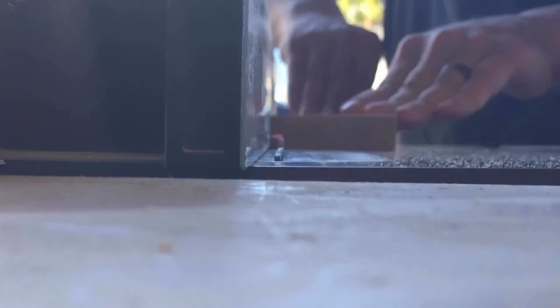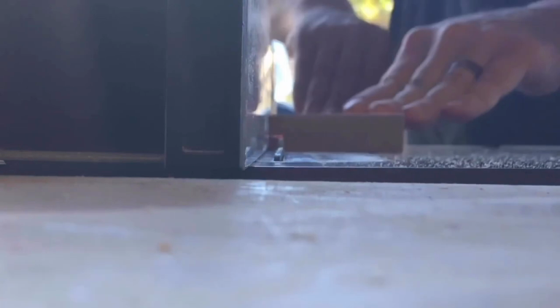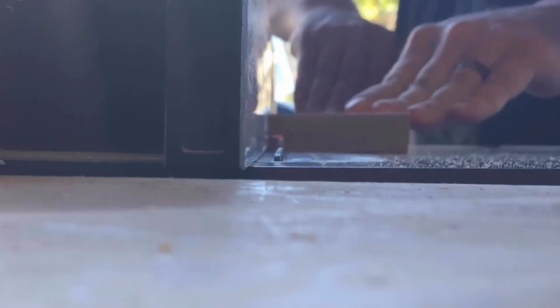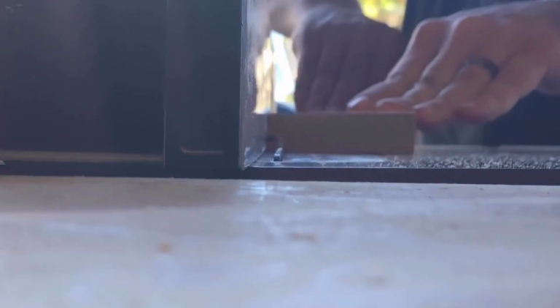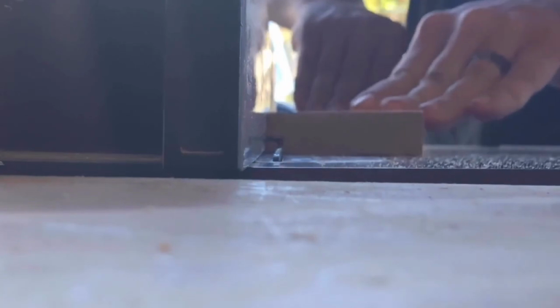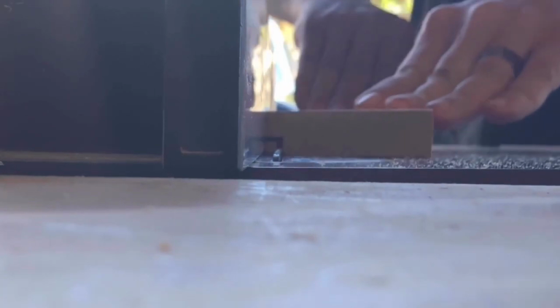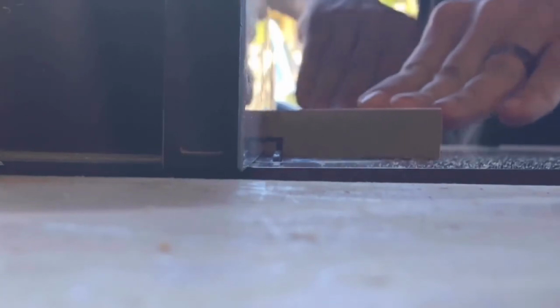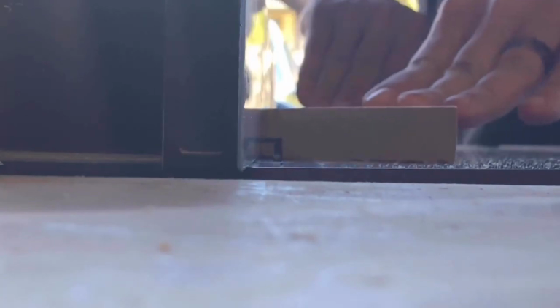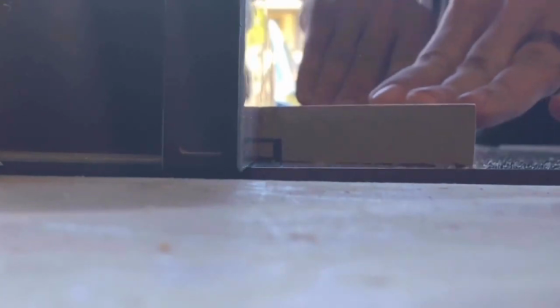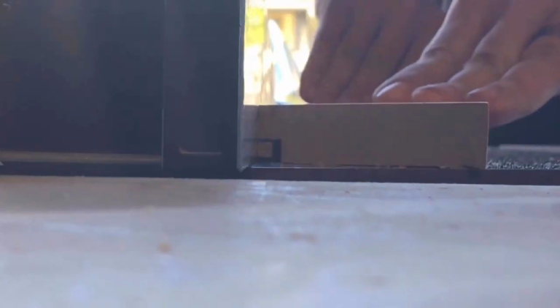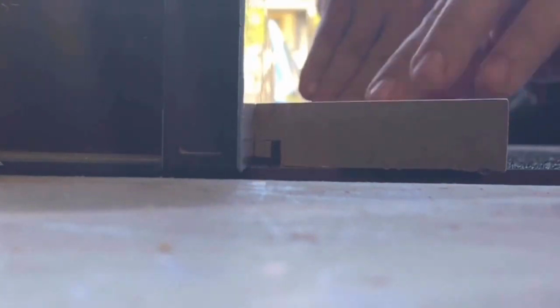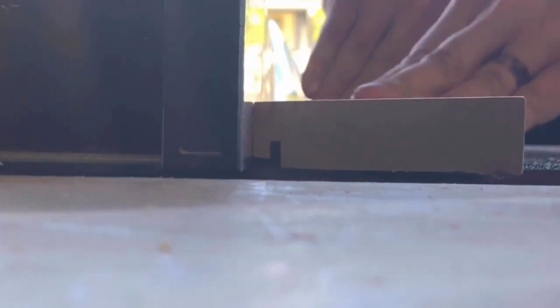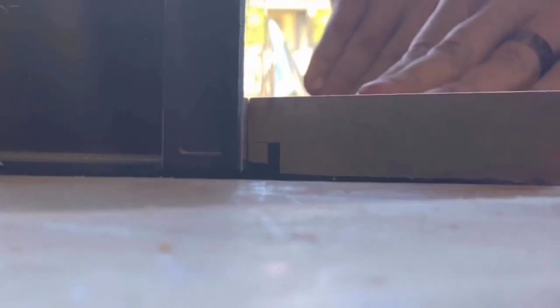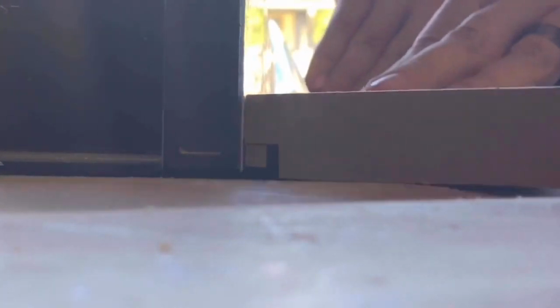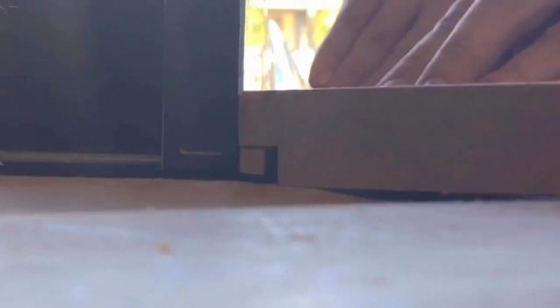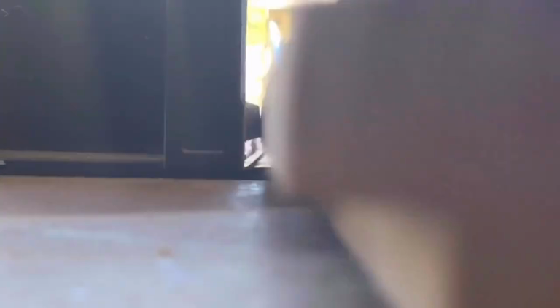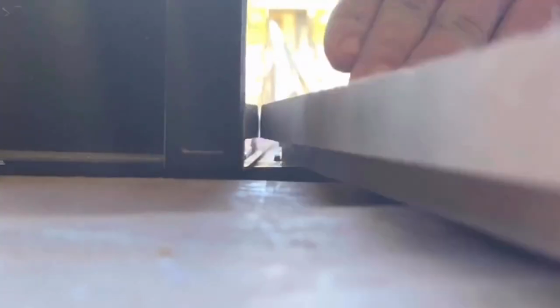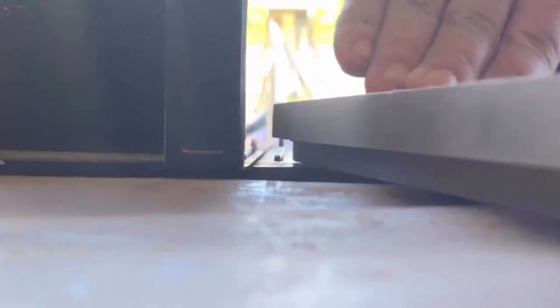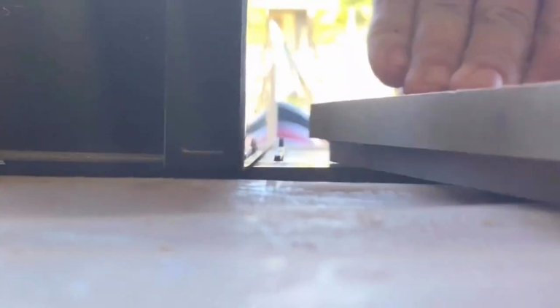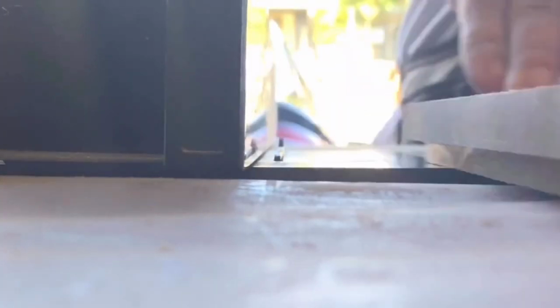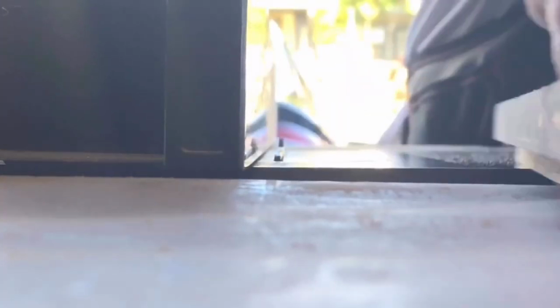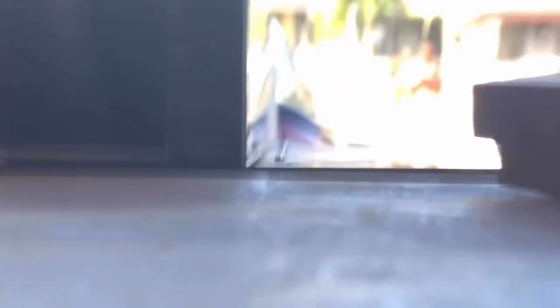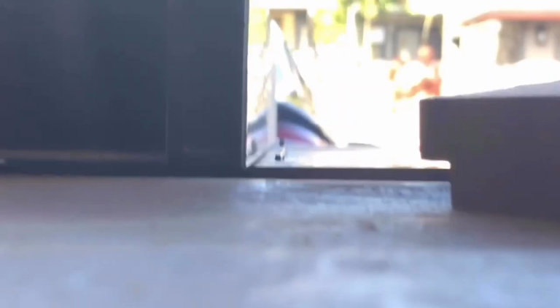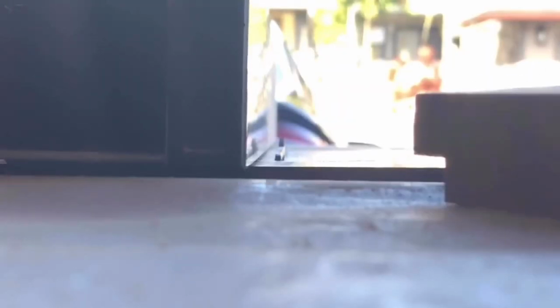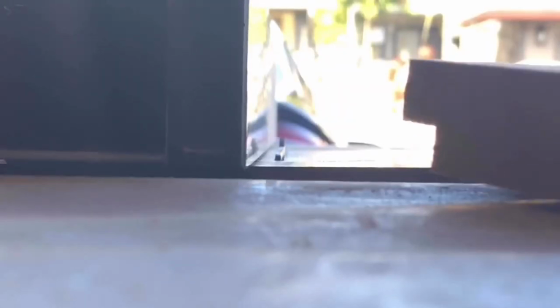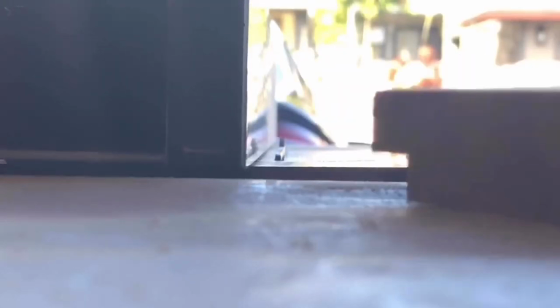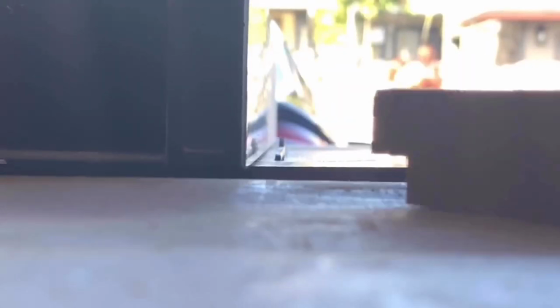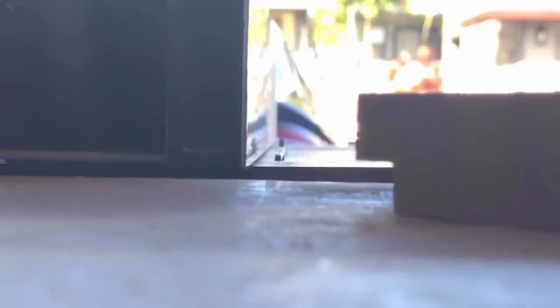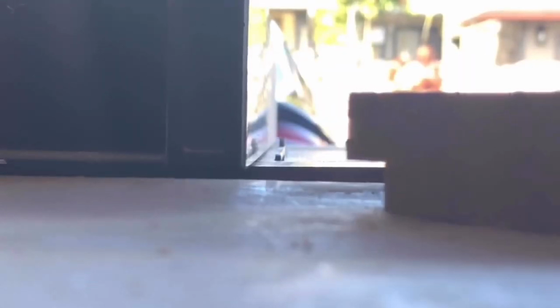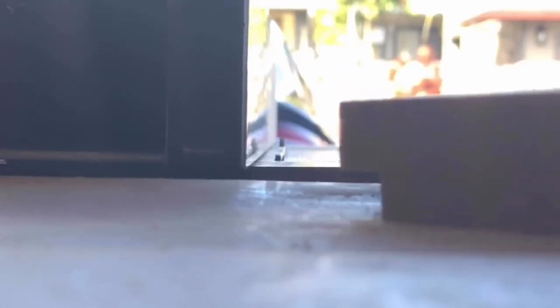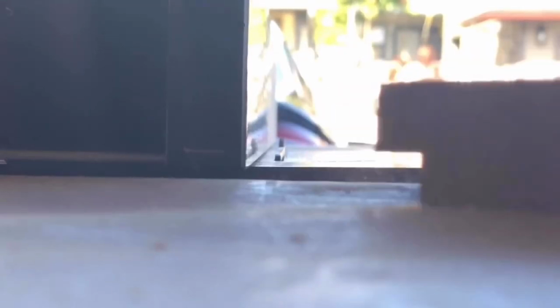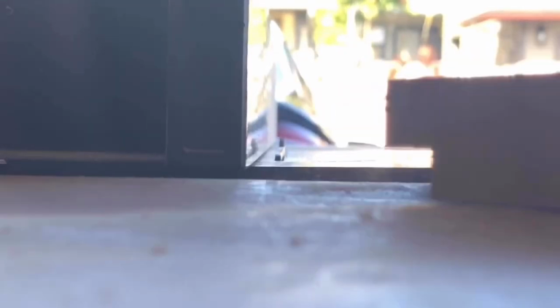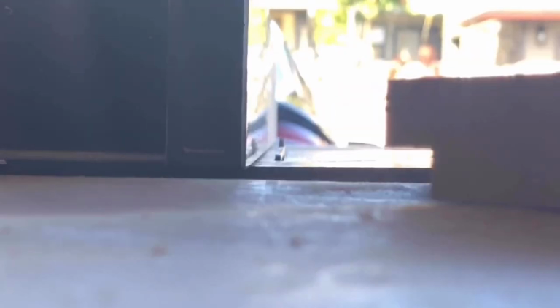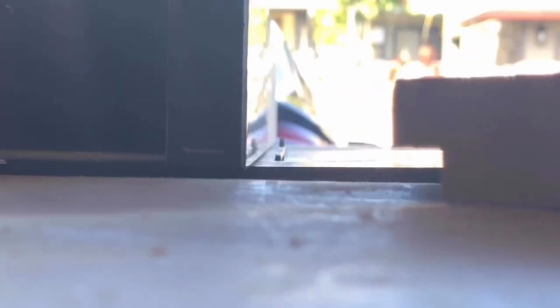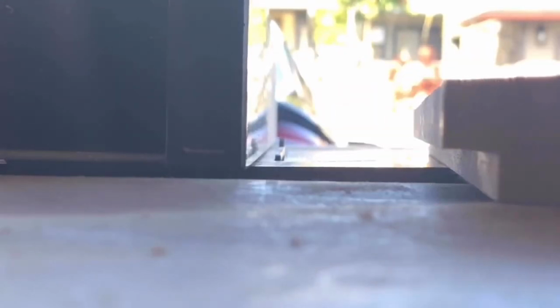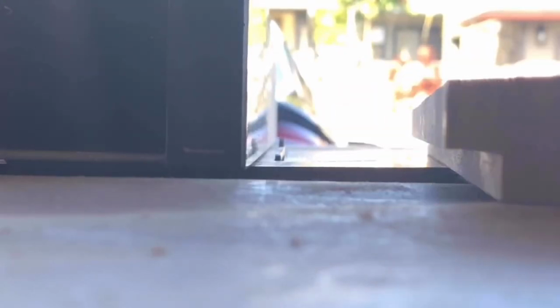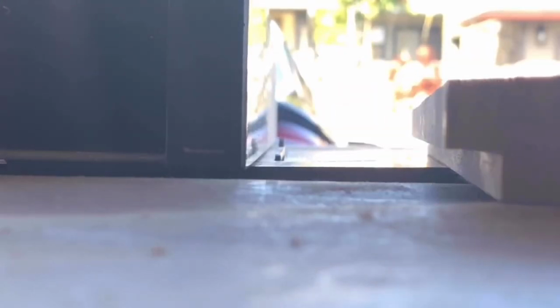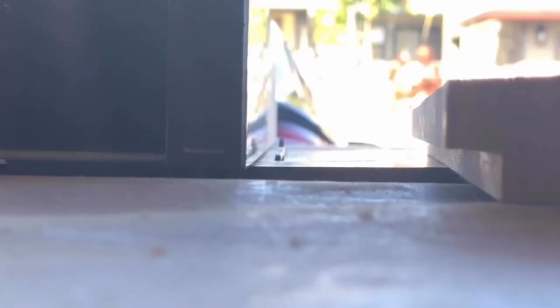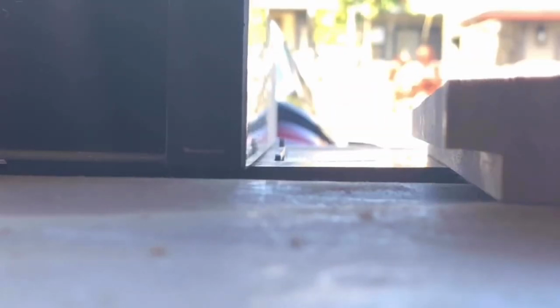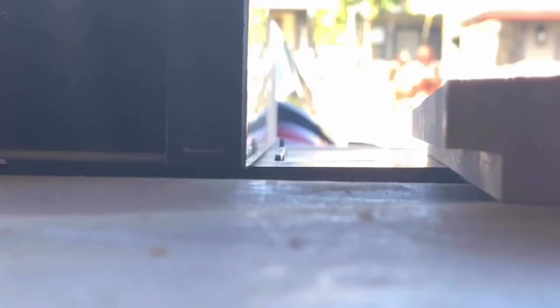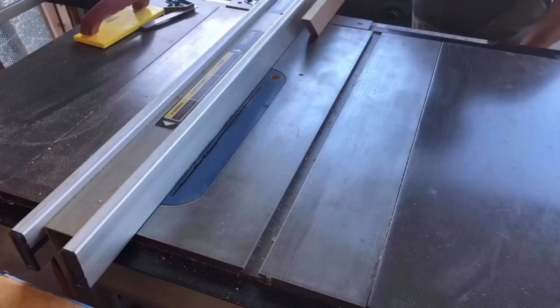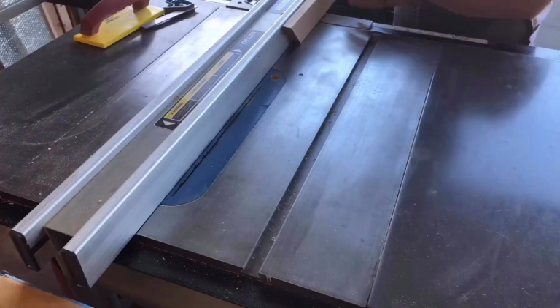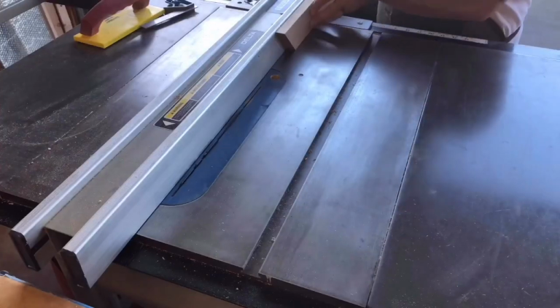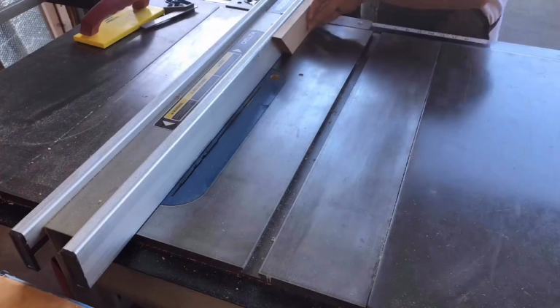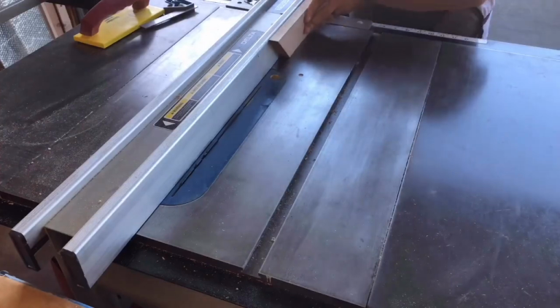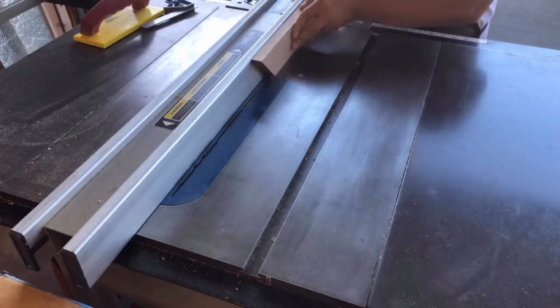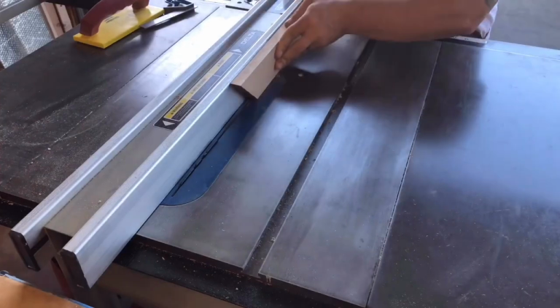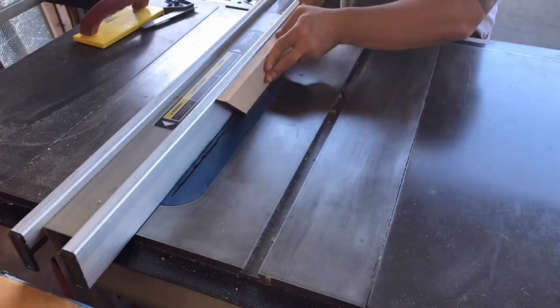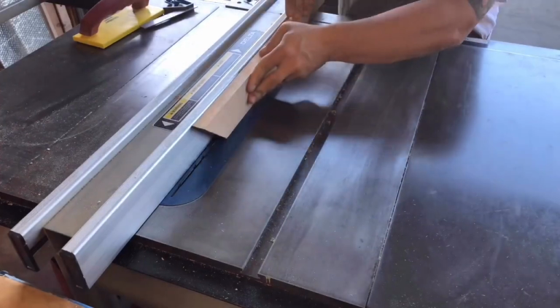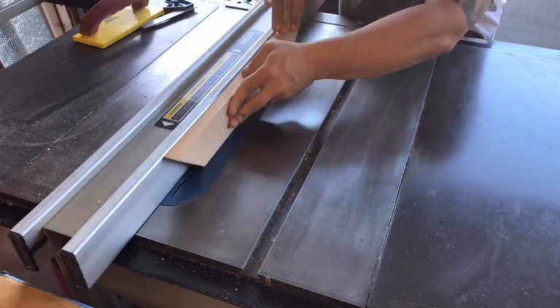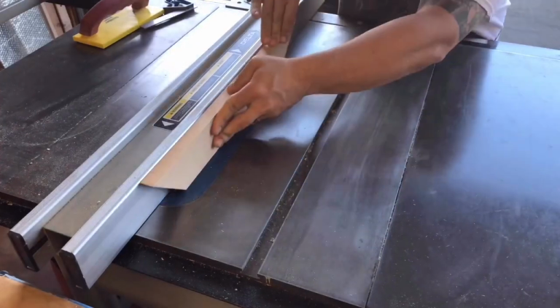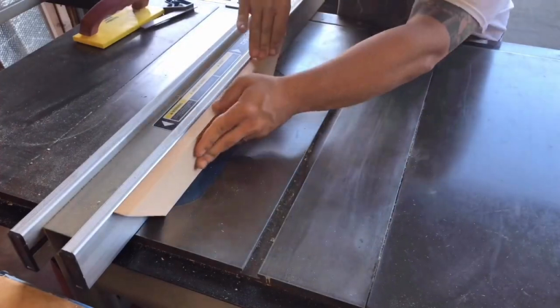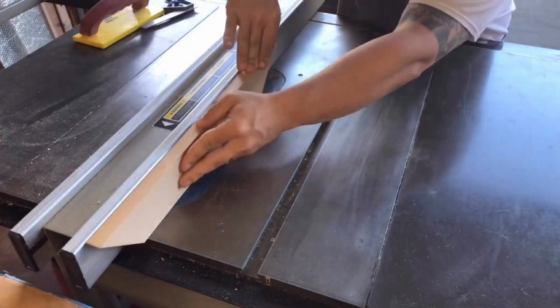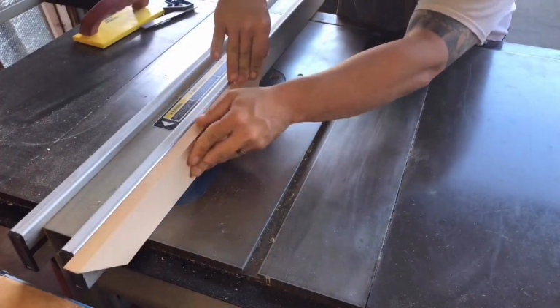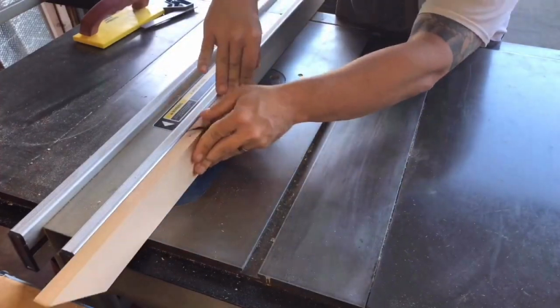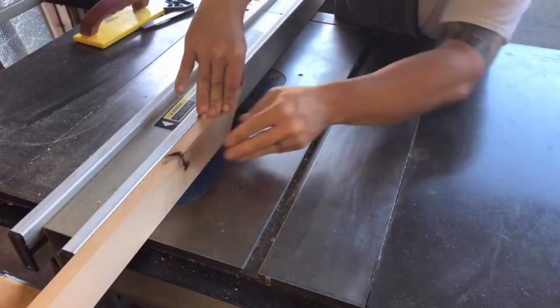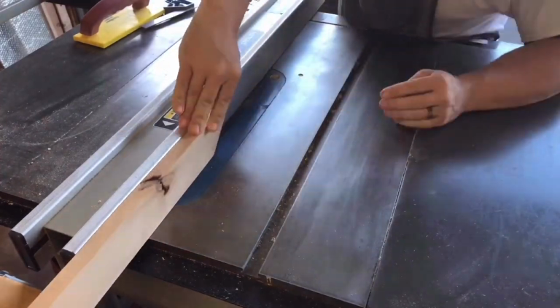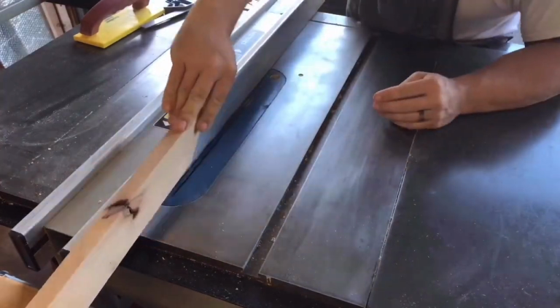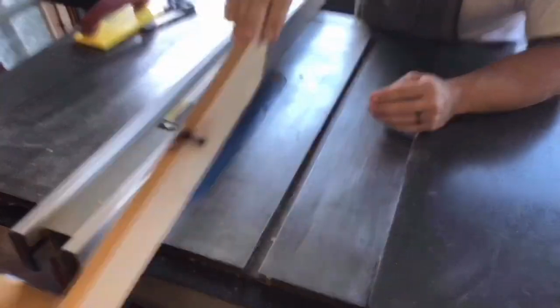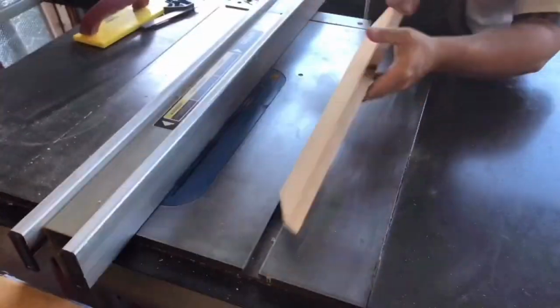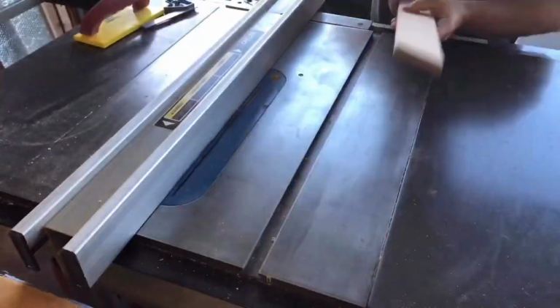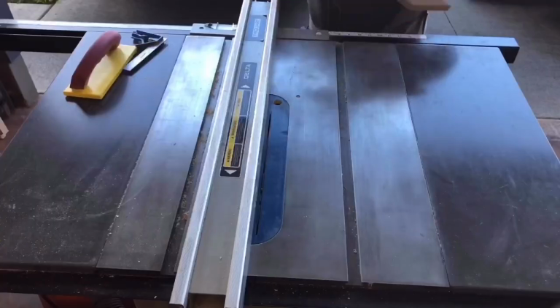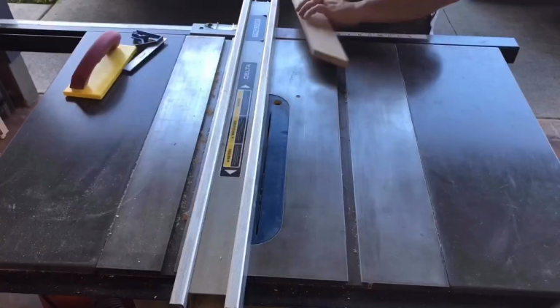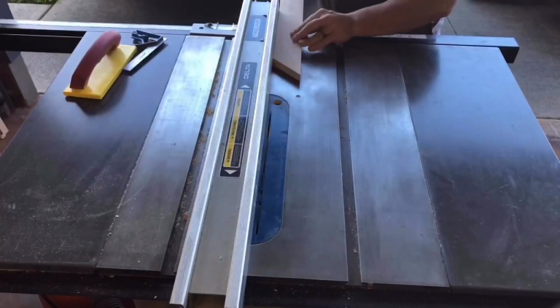Now we're going to run it through at a 5/8 by 5/8 rabbet across the blade. This will give us the depth for our backer board plus our plexiglass. We'll do that to all four sides.